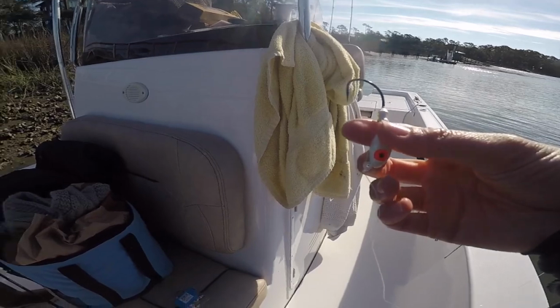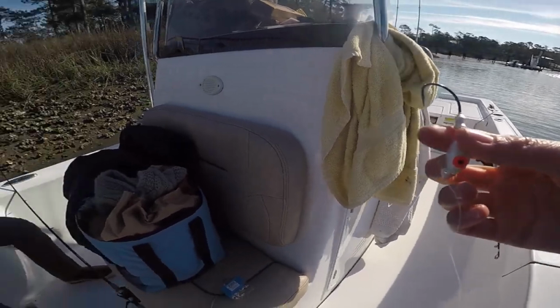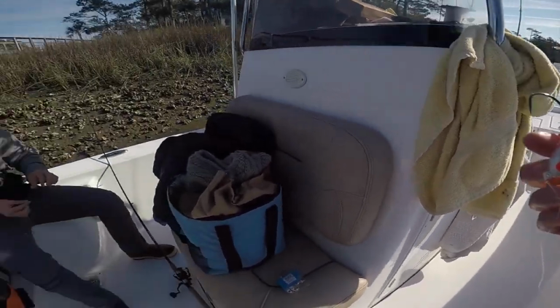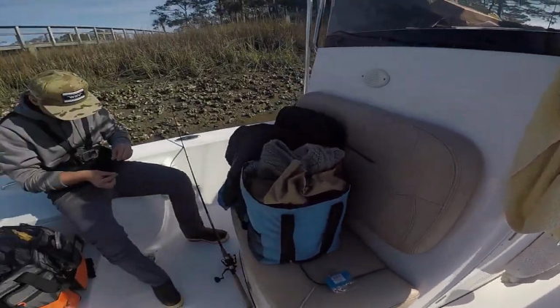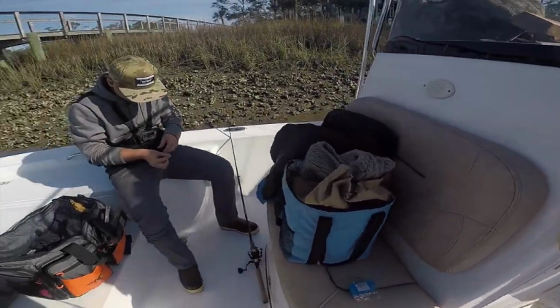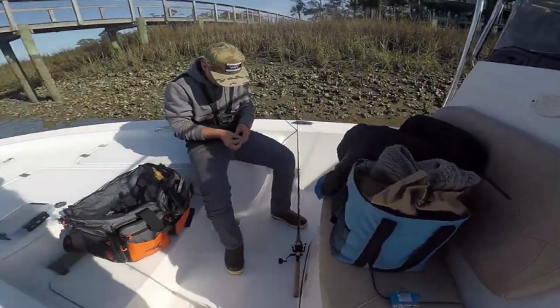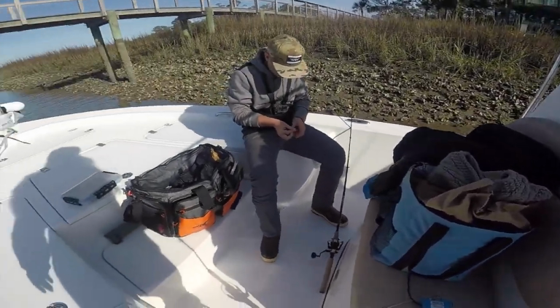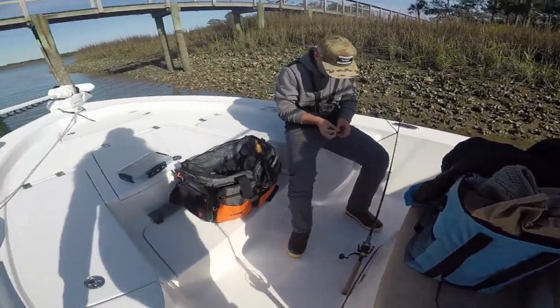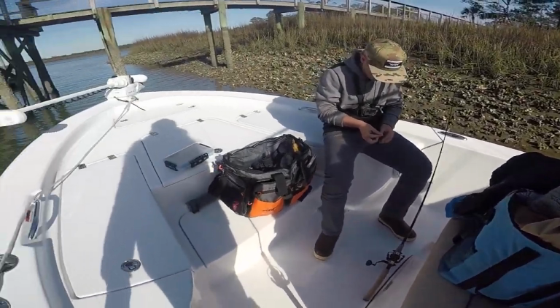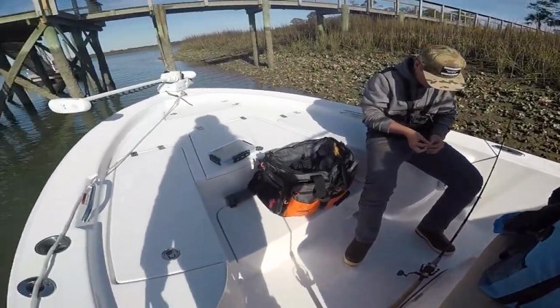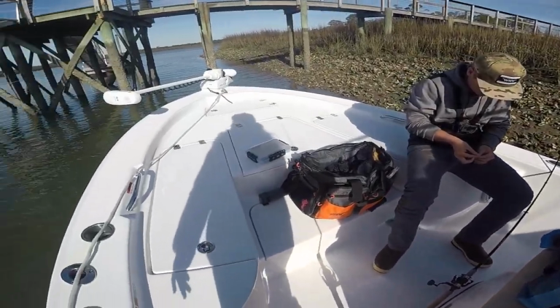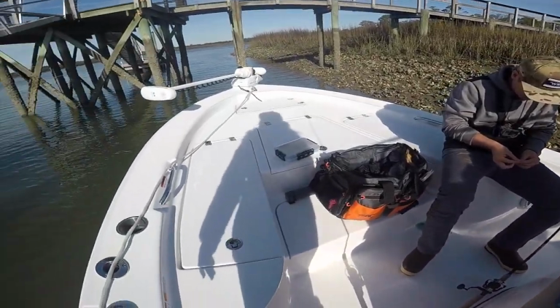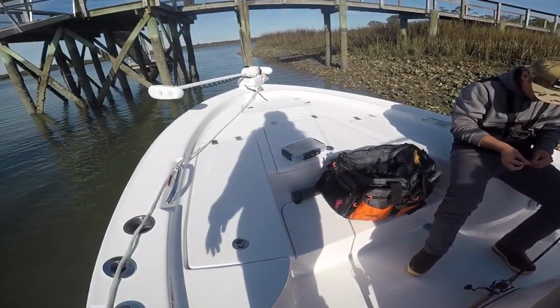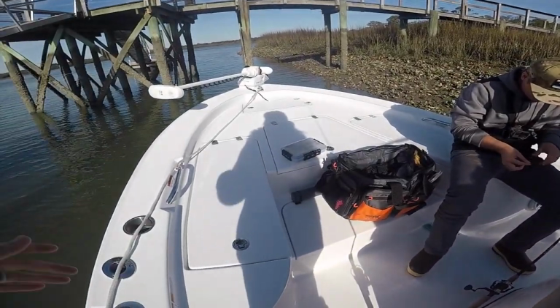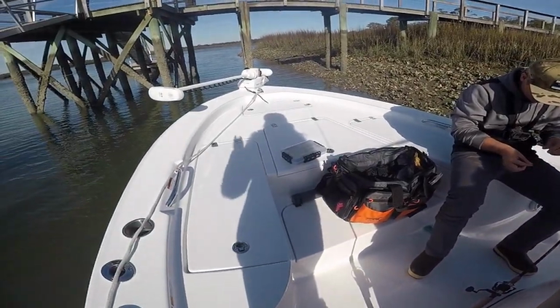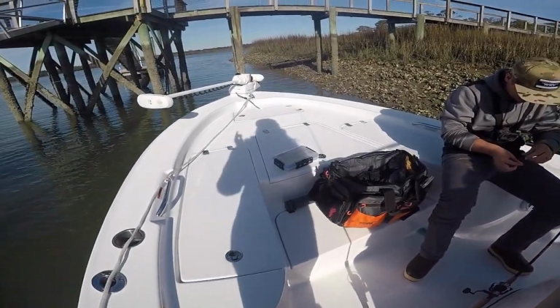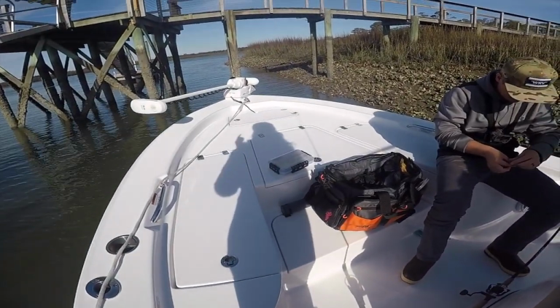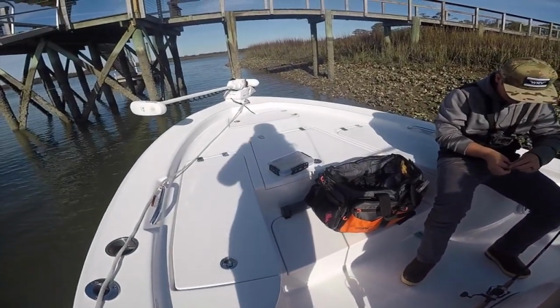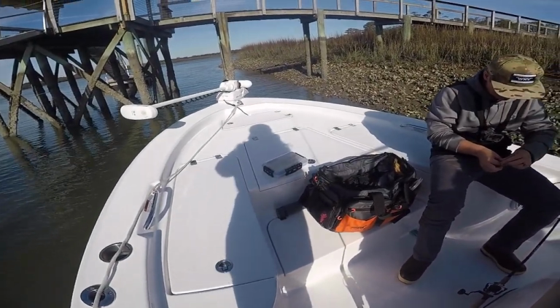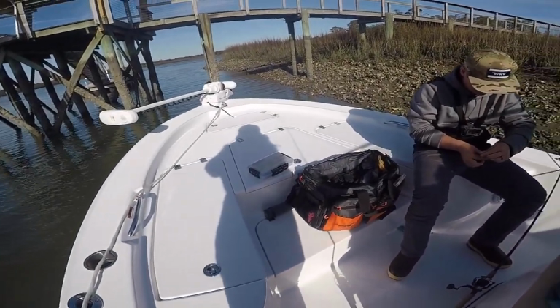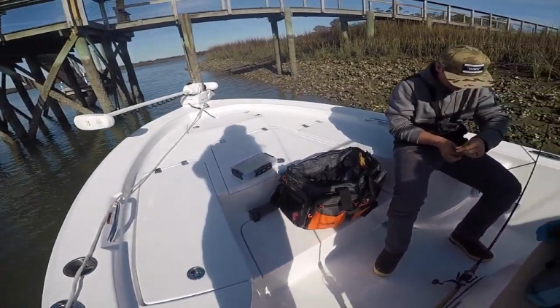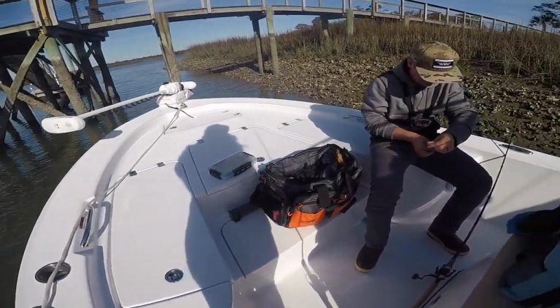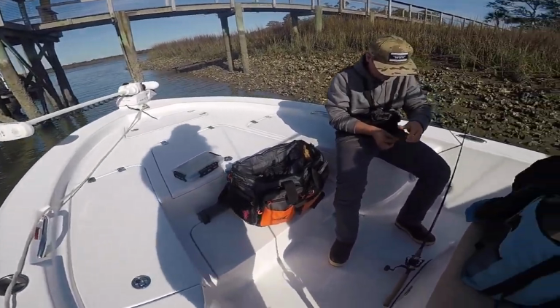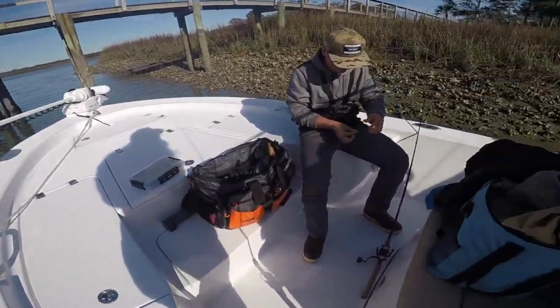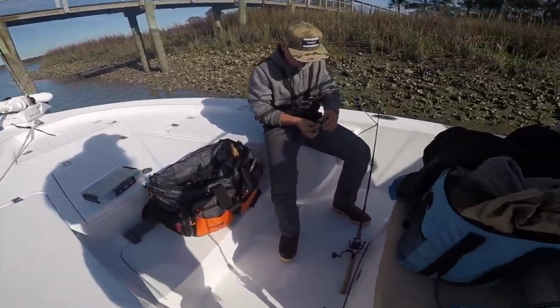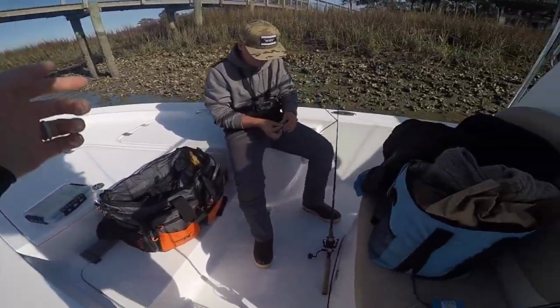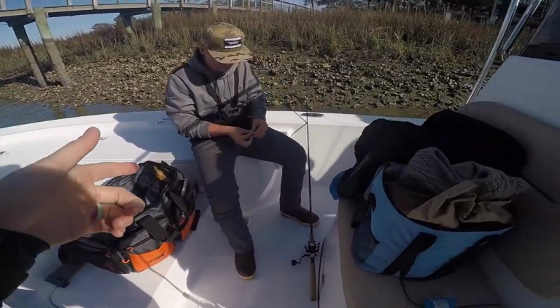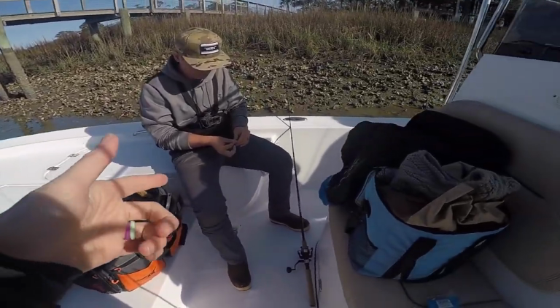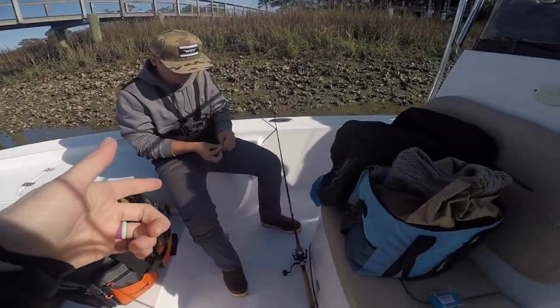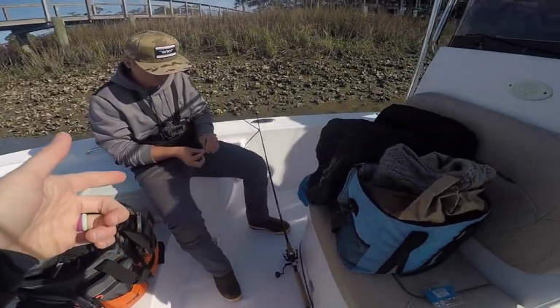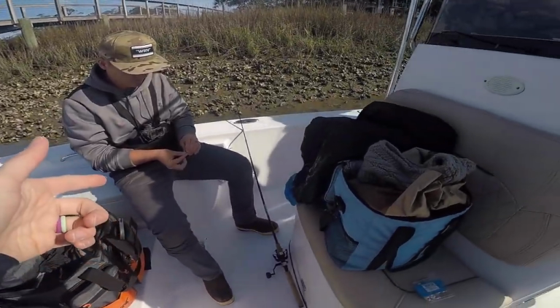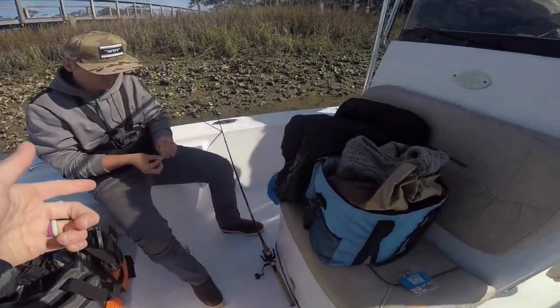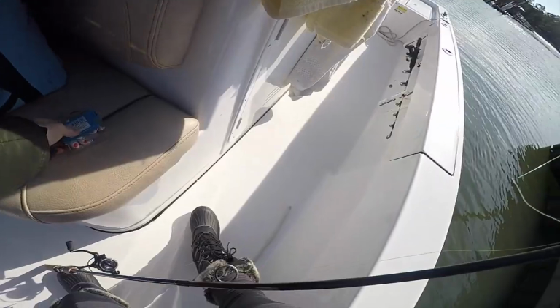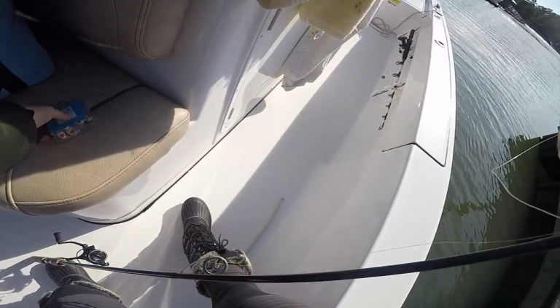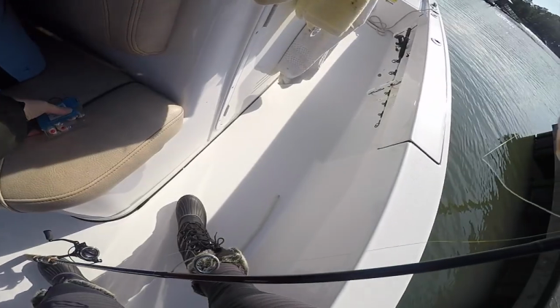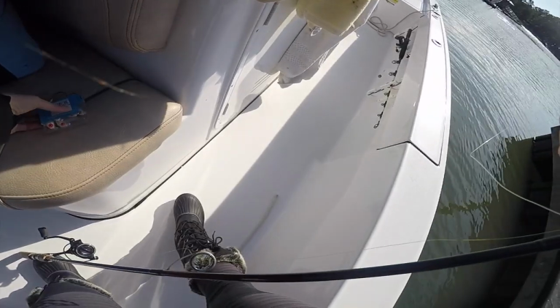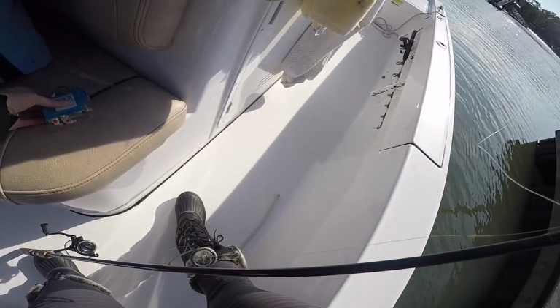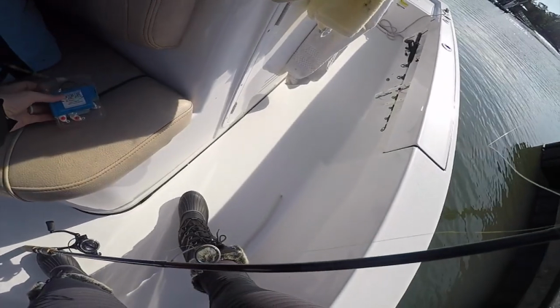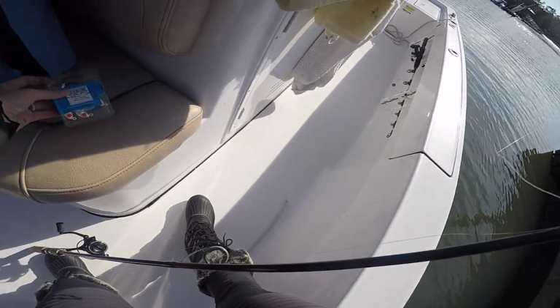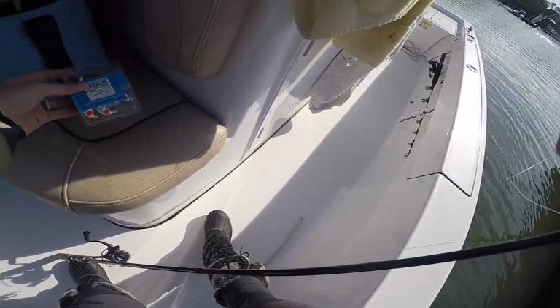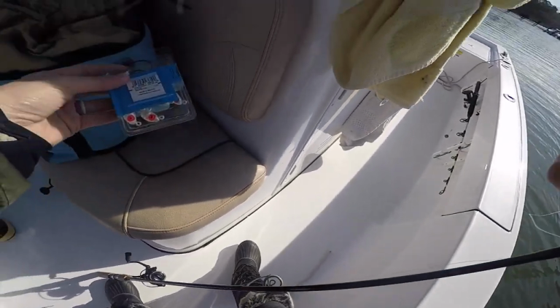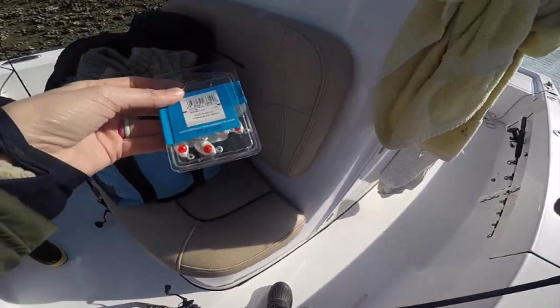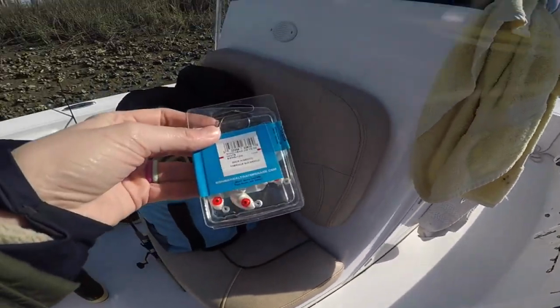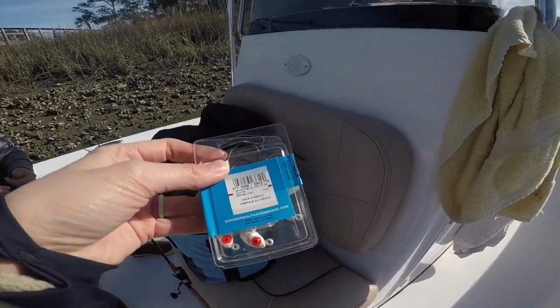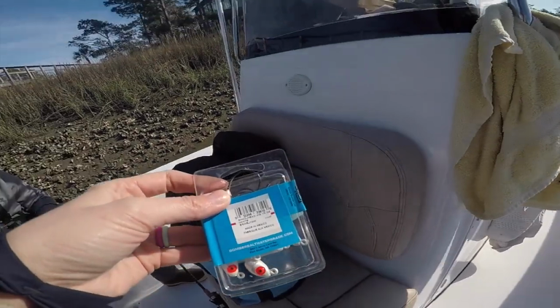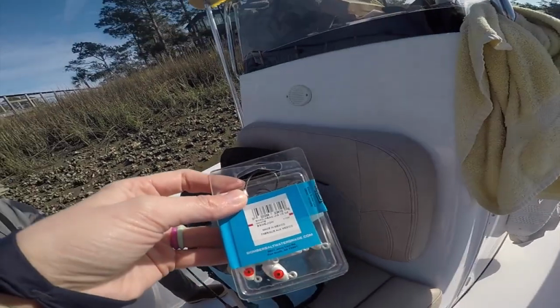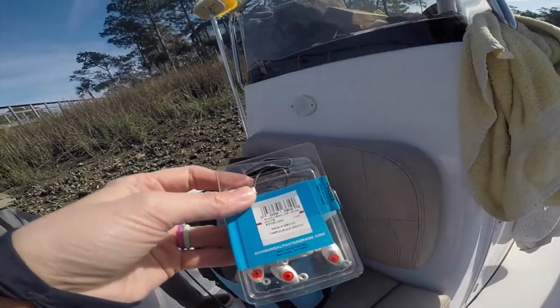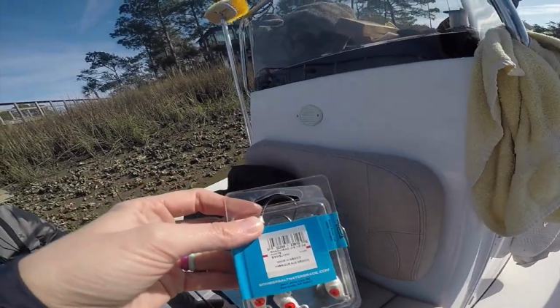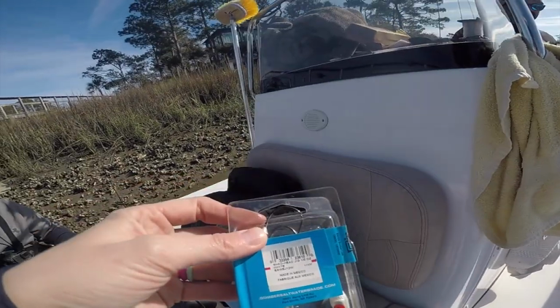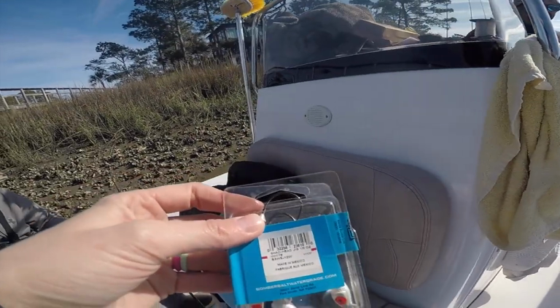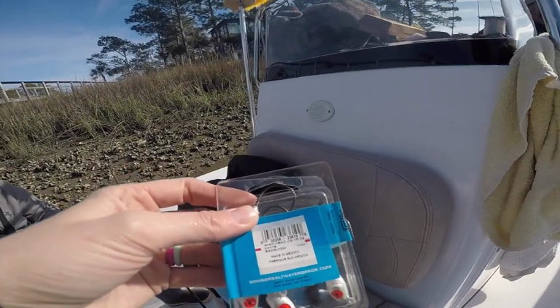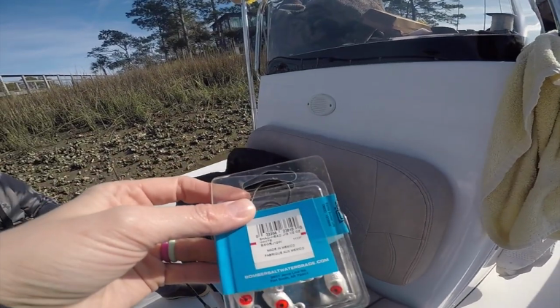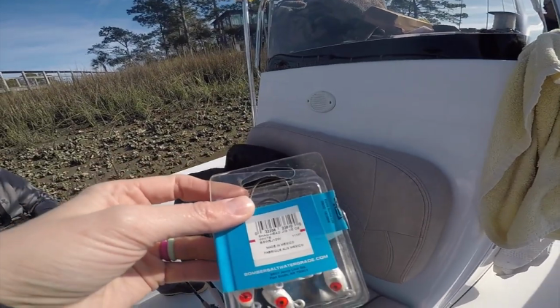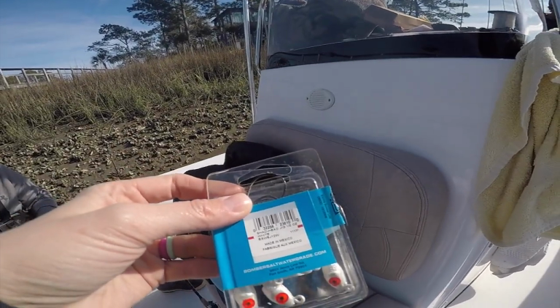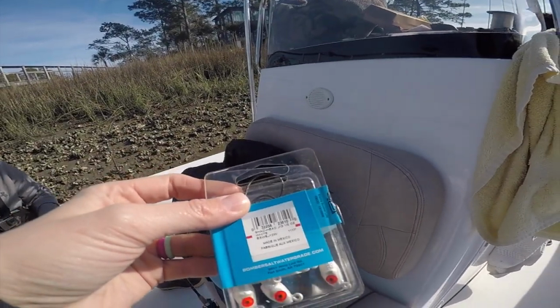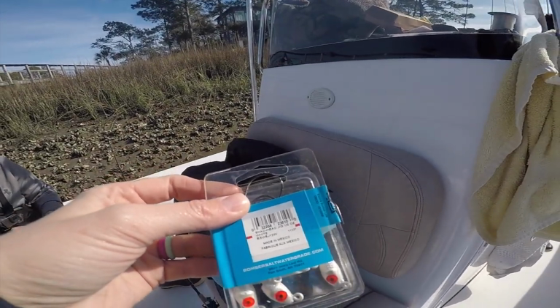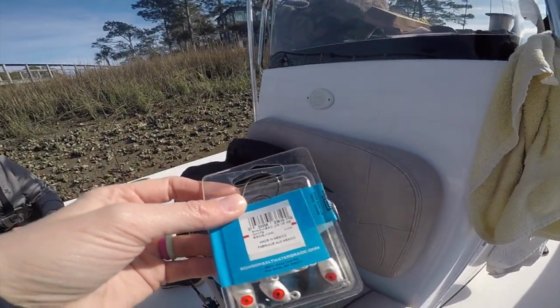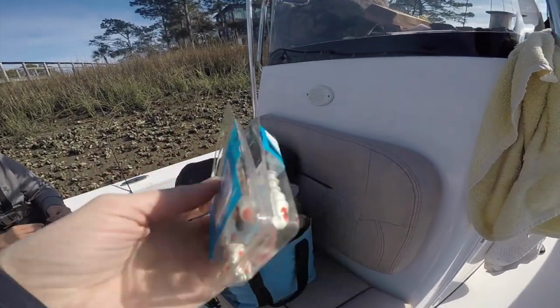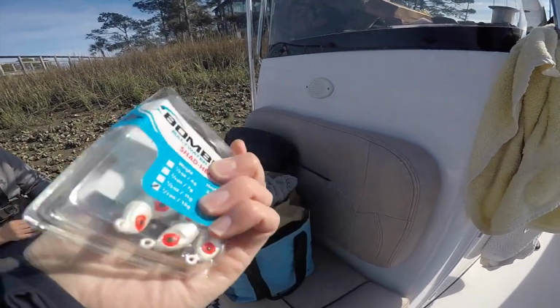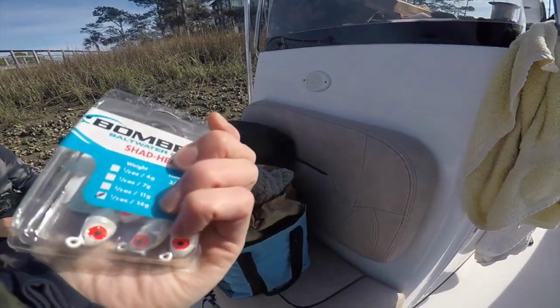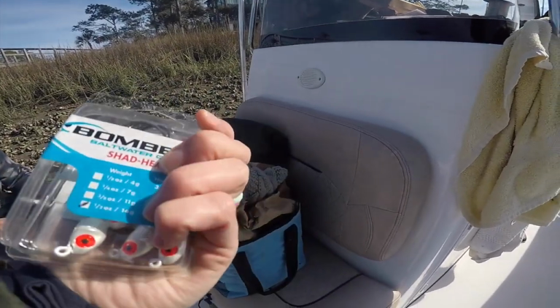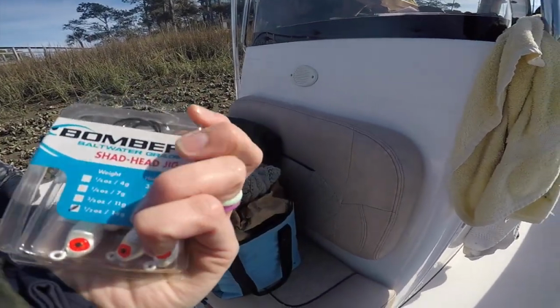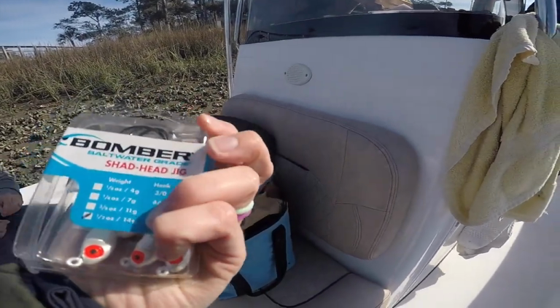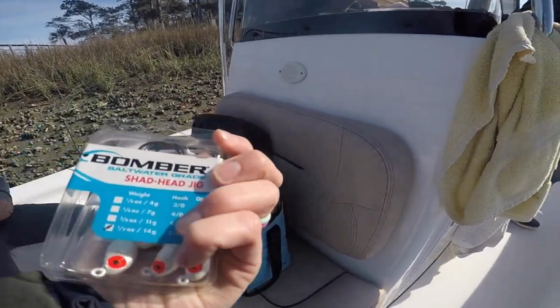All right, y'all, just got to our spot where we're going to be fishing under this dock right here. Just getting rigged up. I'm going to be using just a half-ounce jig right here, a little jig head.